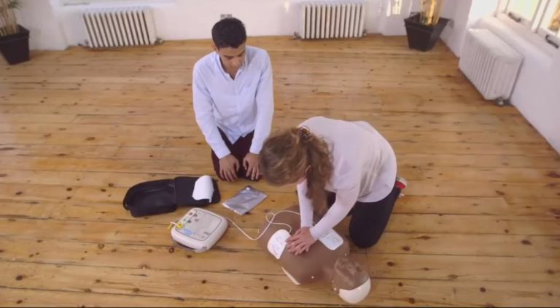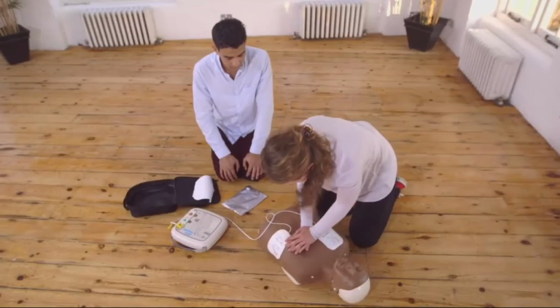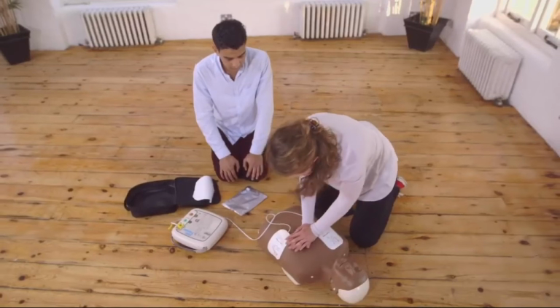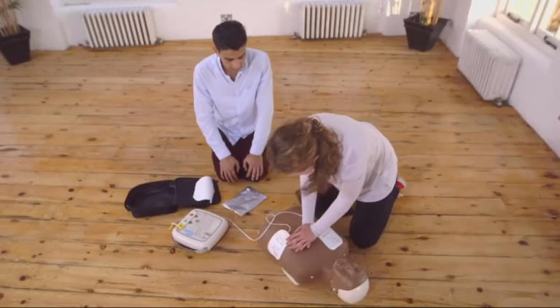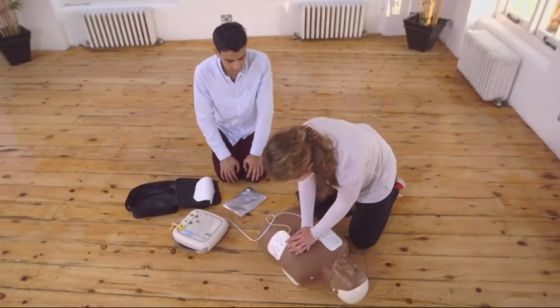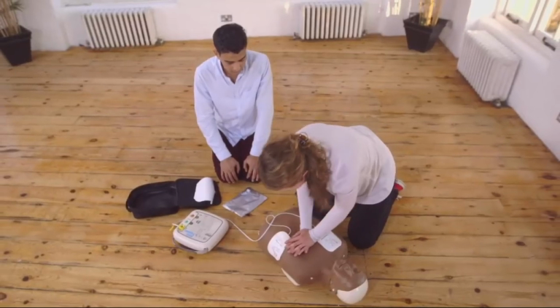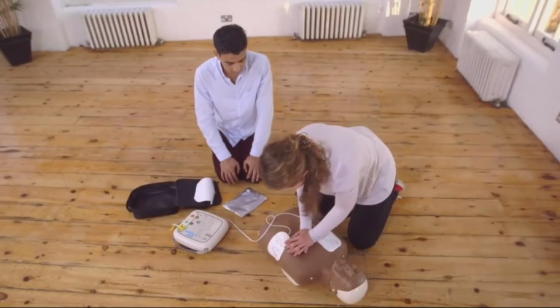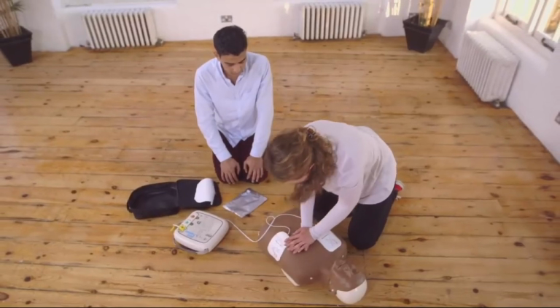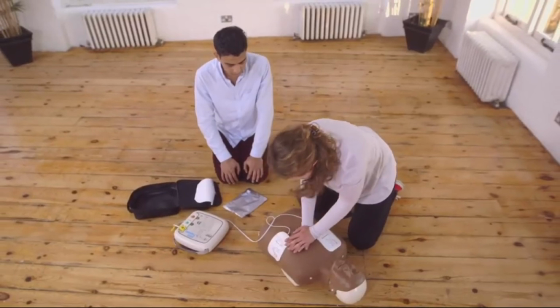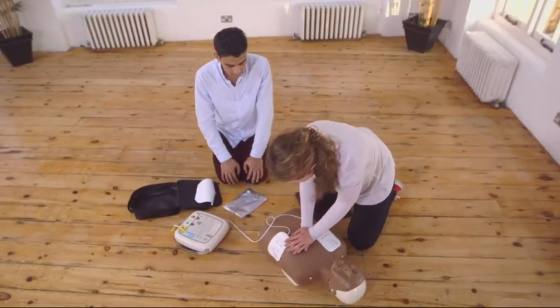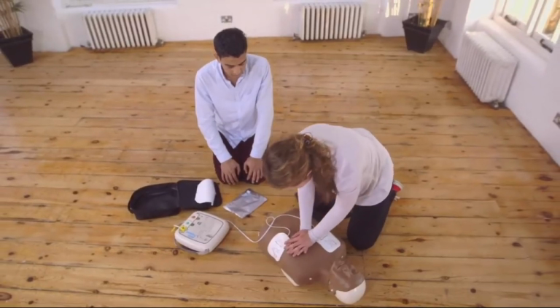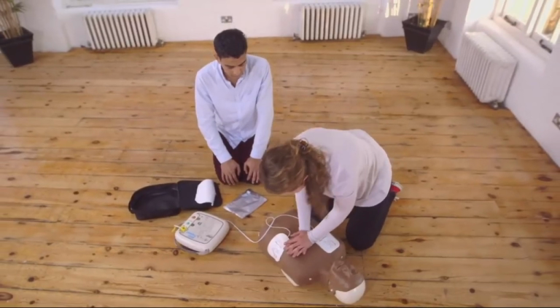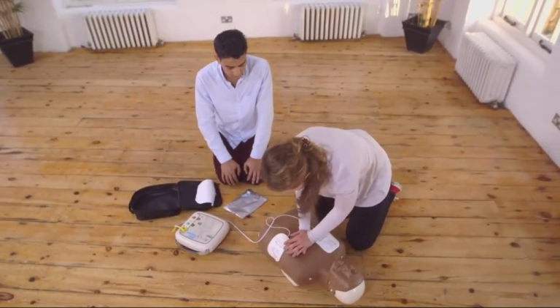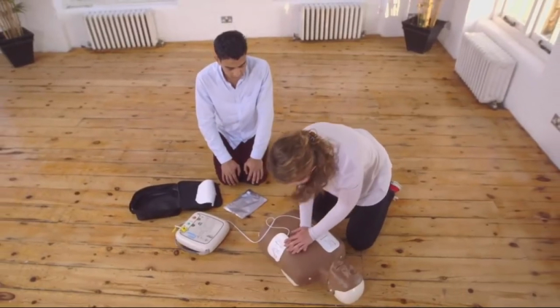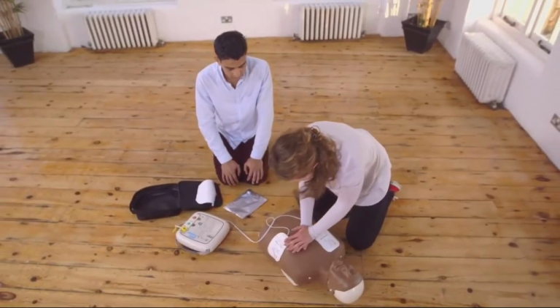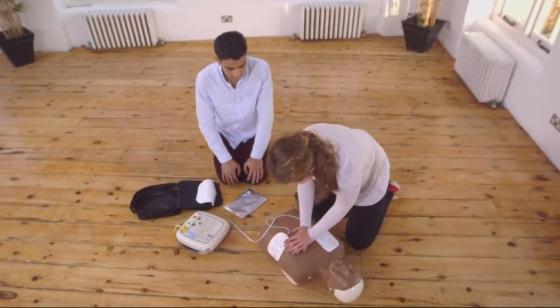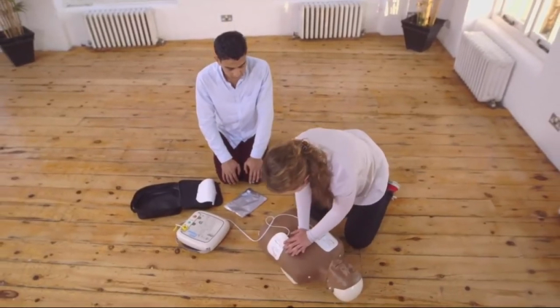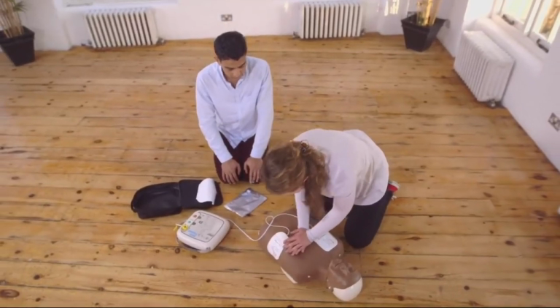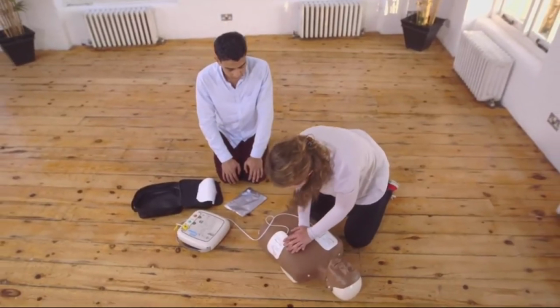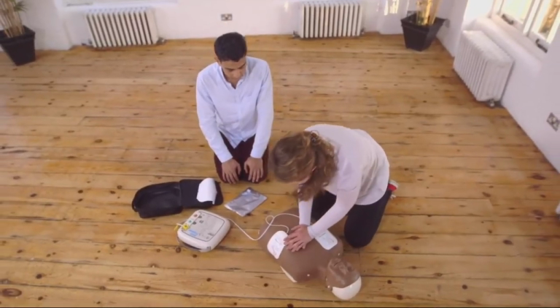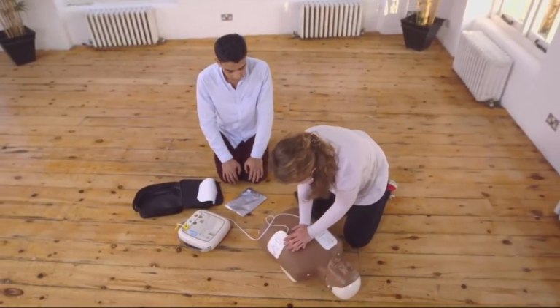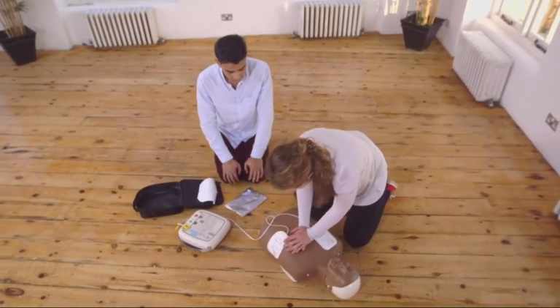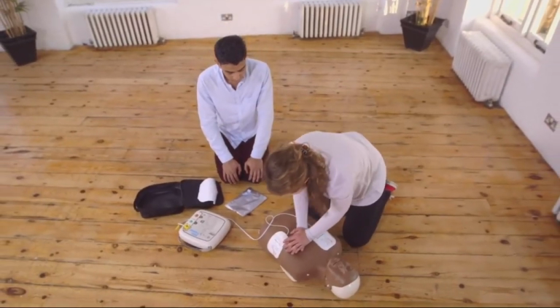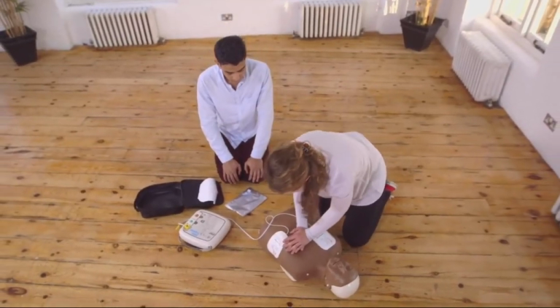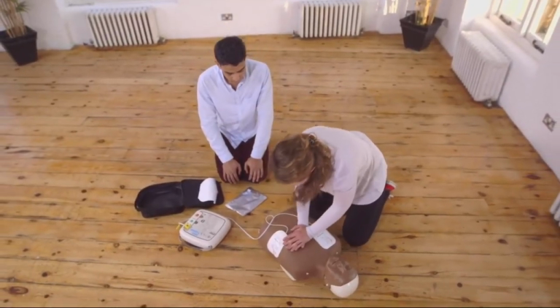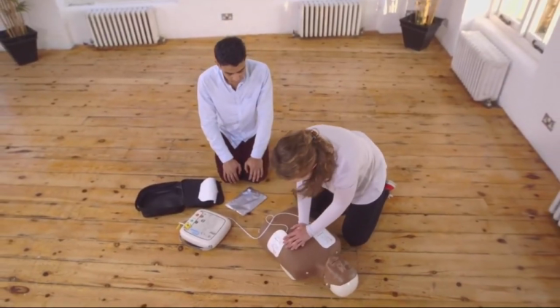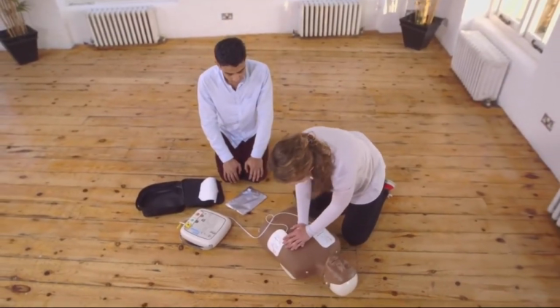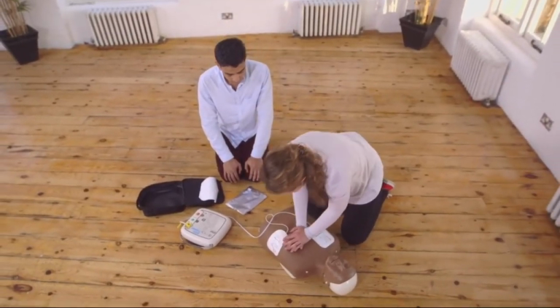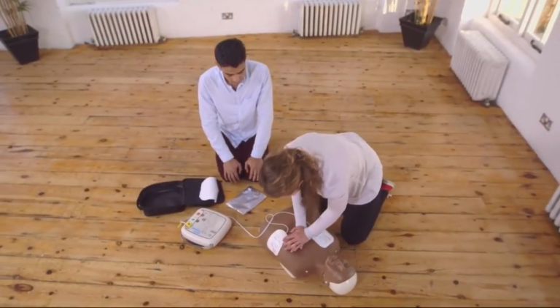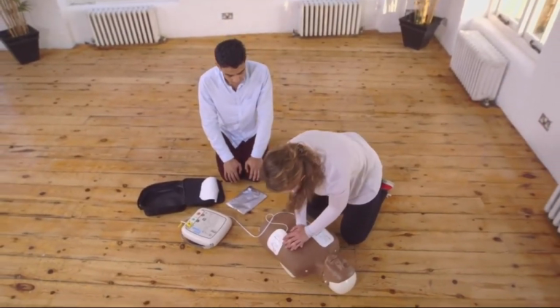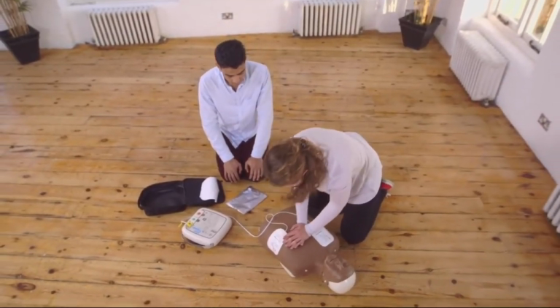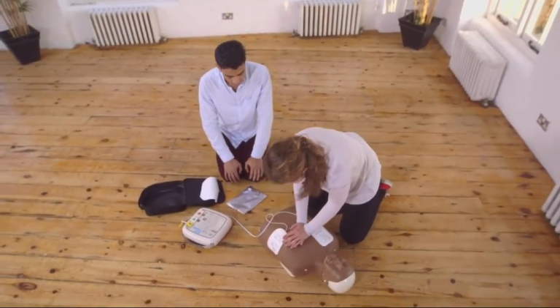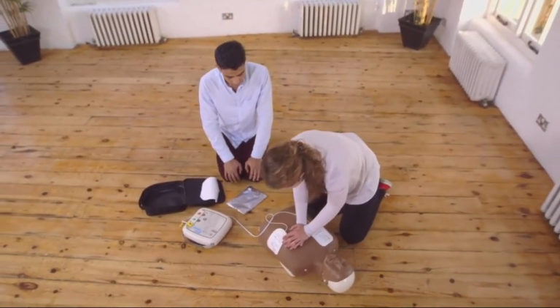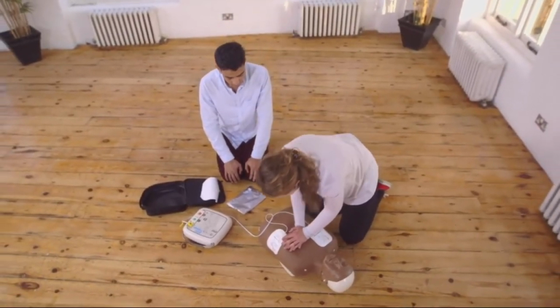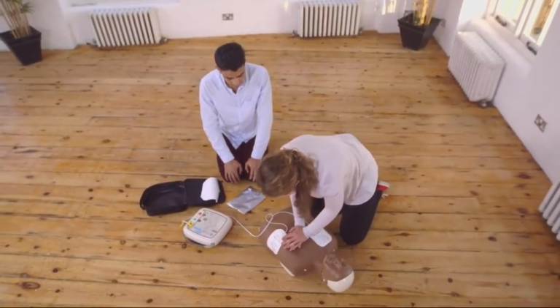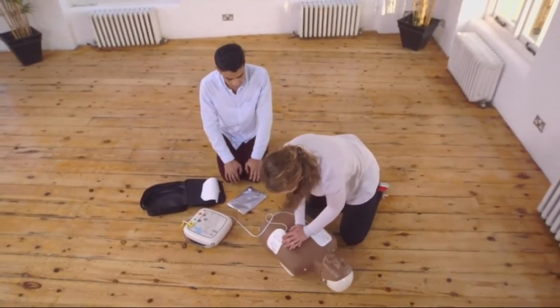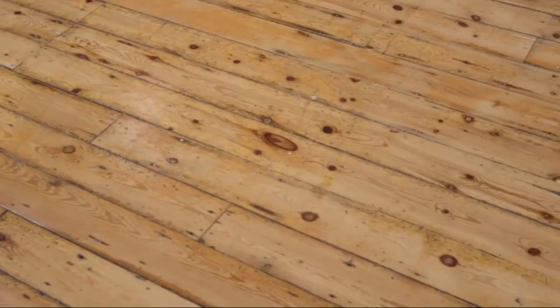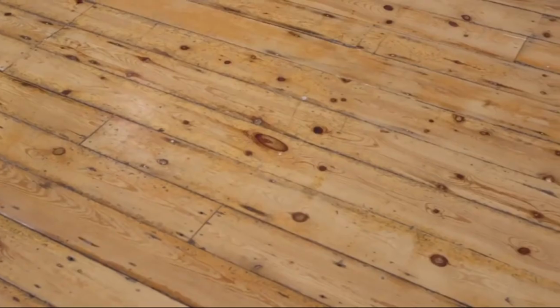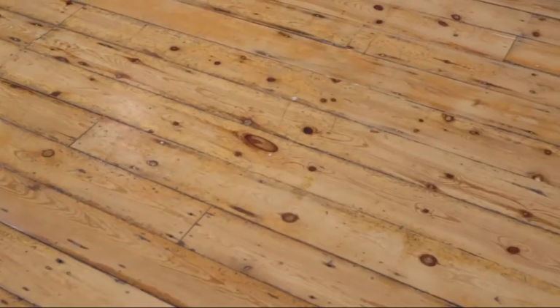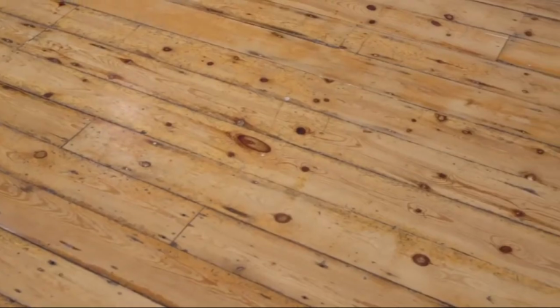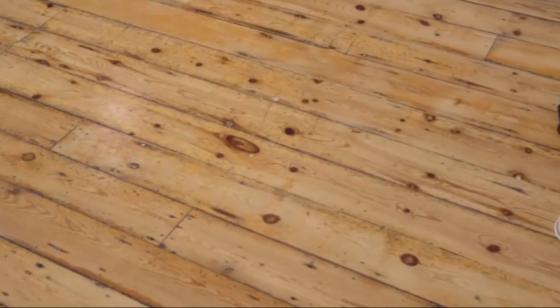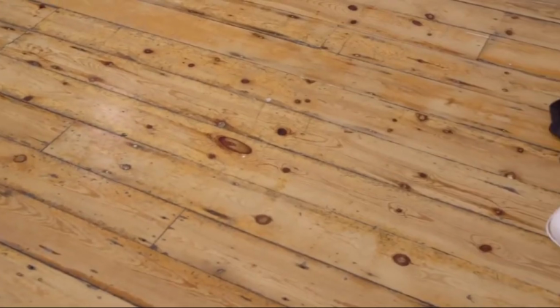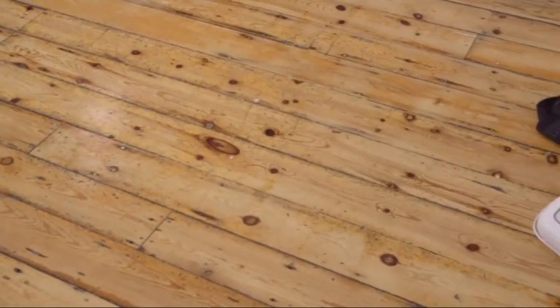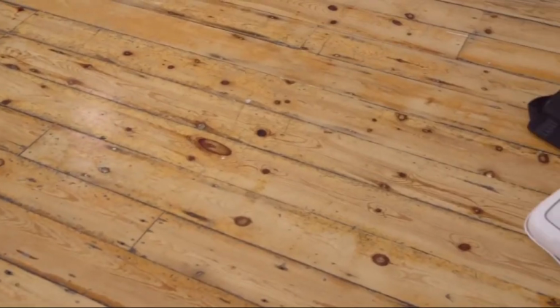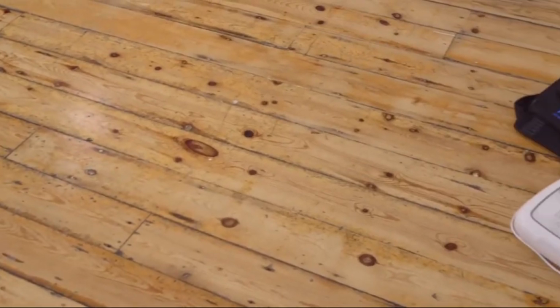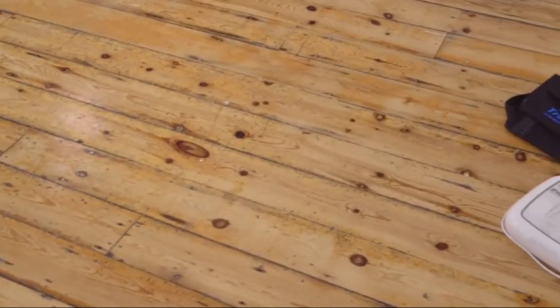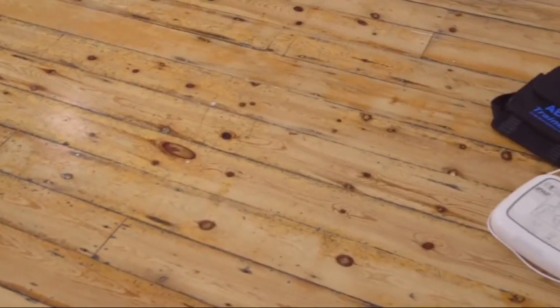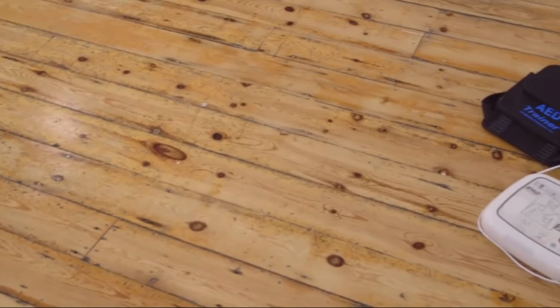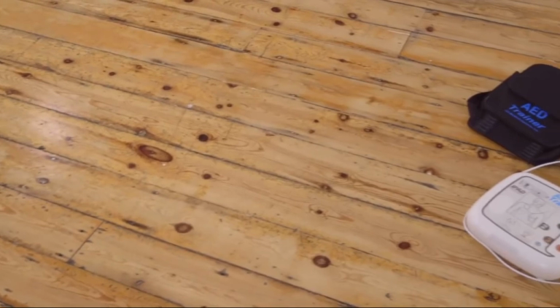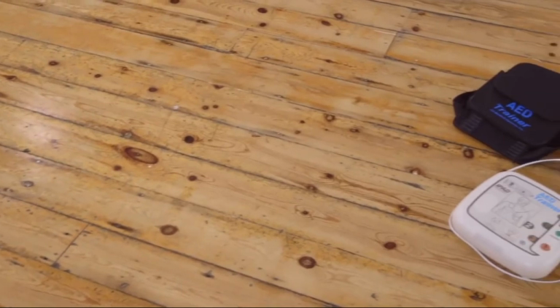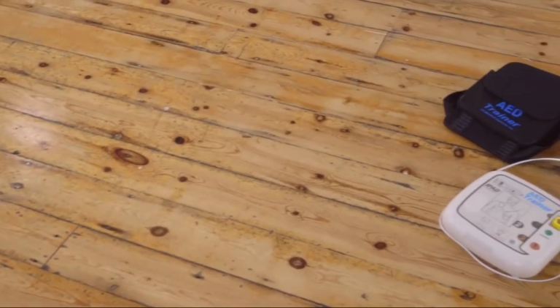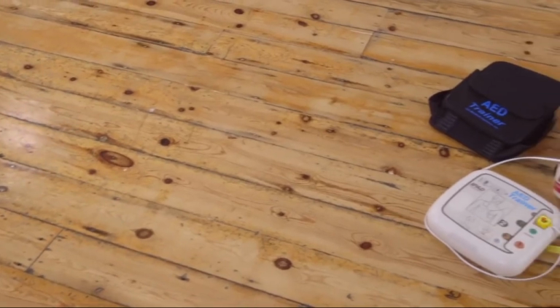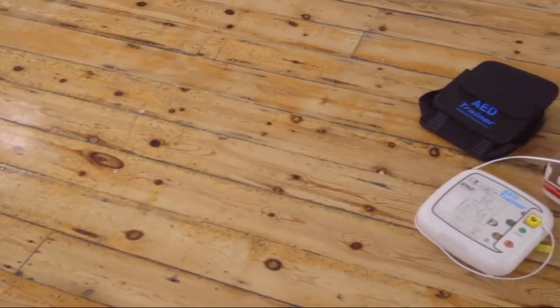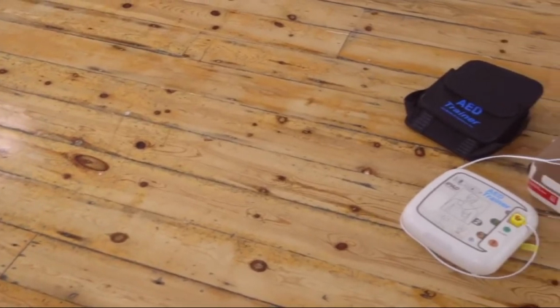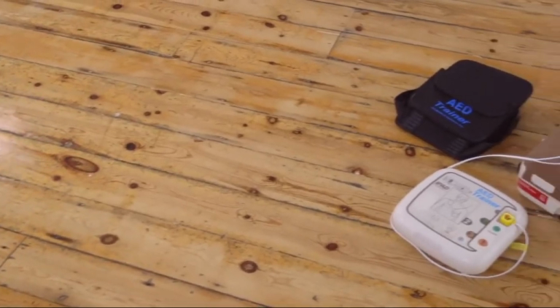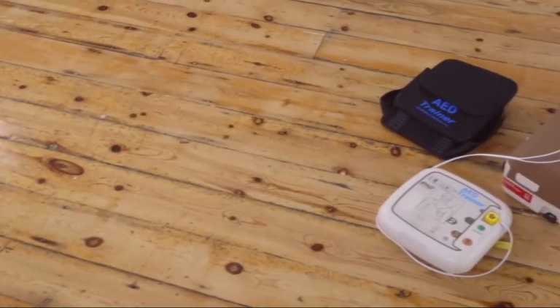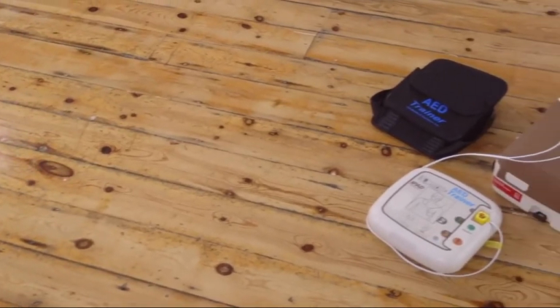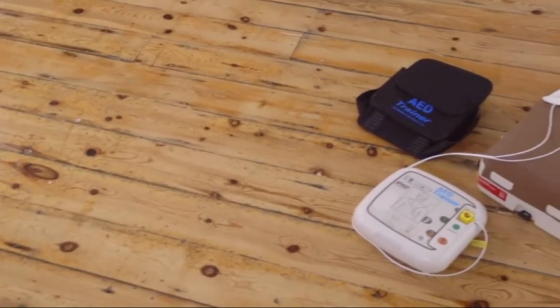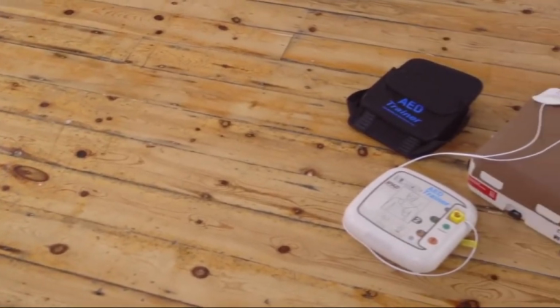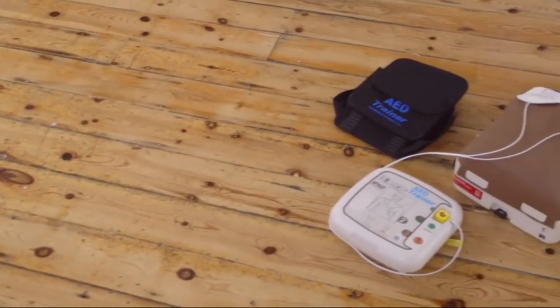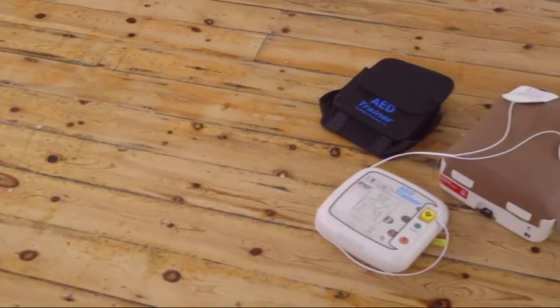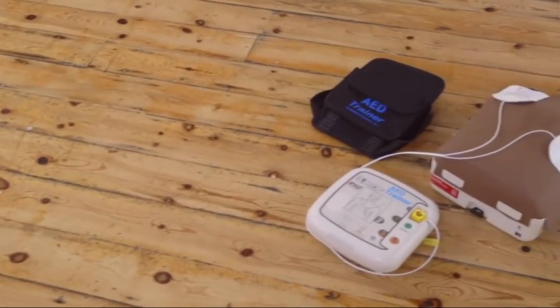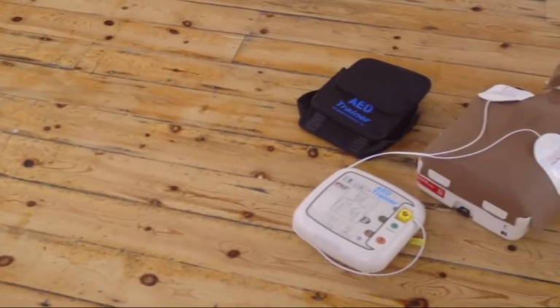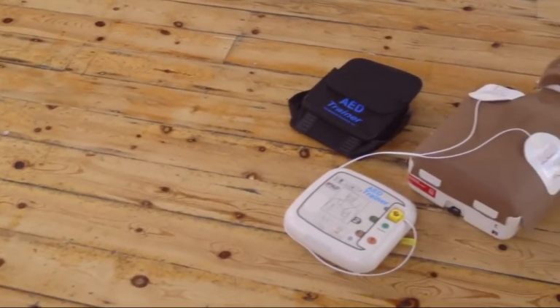Continue until you see obvious signs of life, or the defibrillator tells you to stop so it can reanalyse the heart rhythm. Just keep following its commands until the casualty moves or breathes normally.